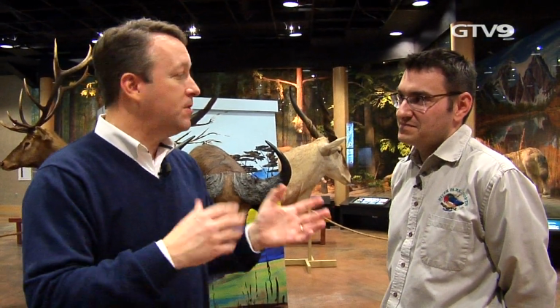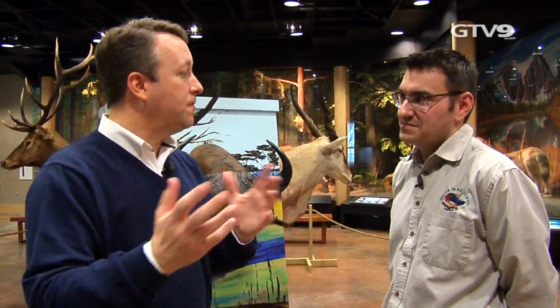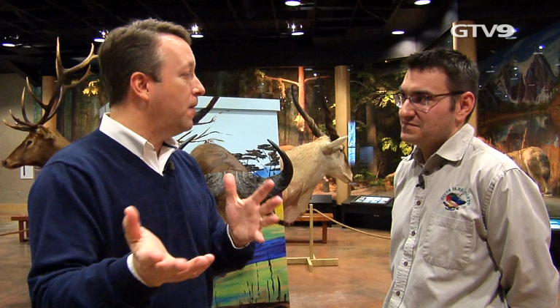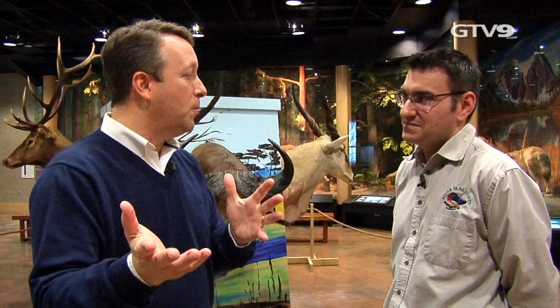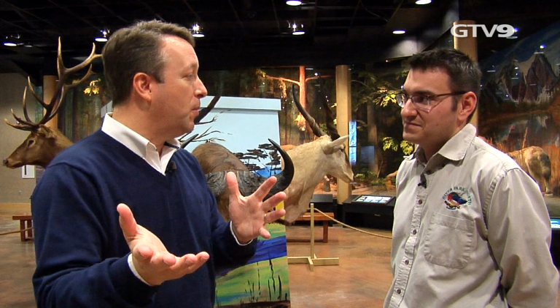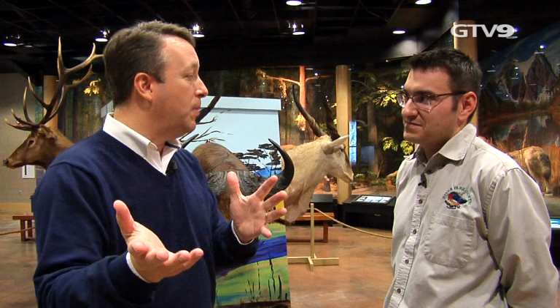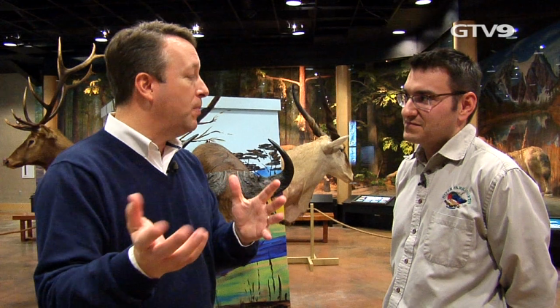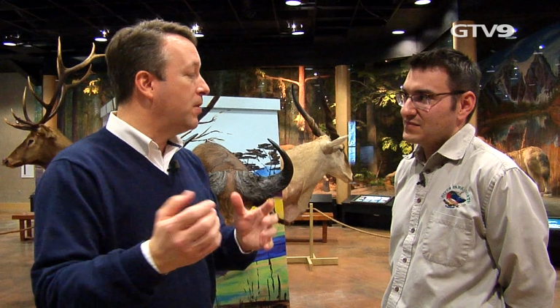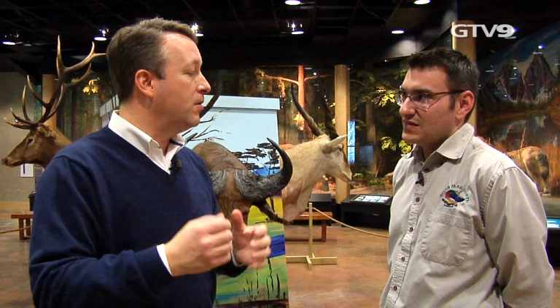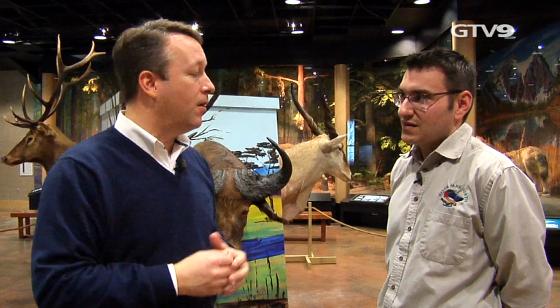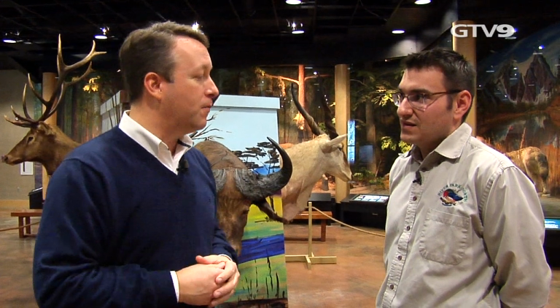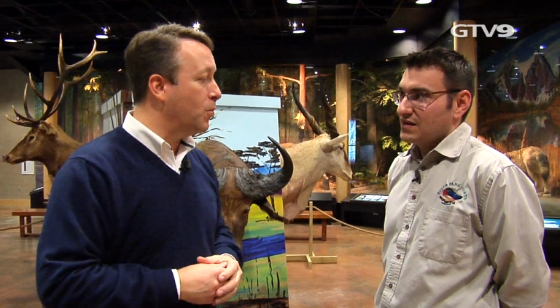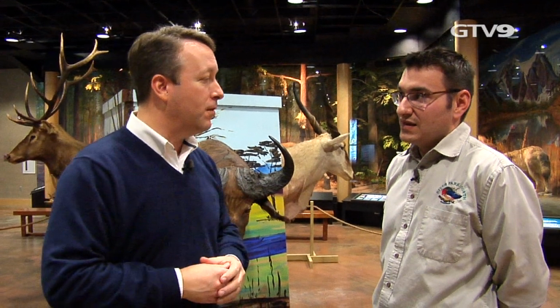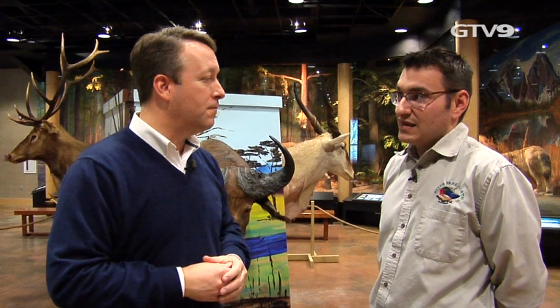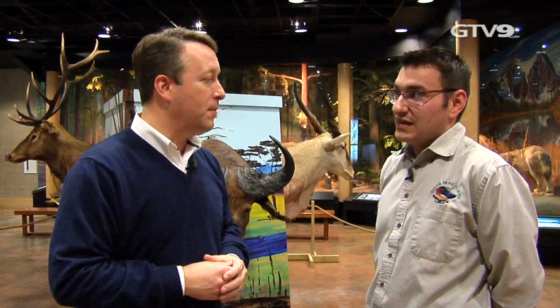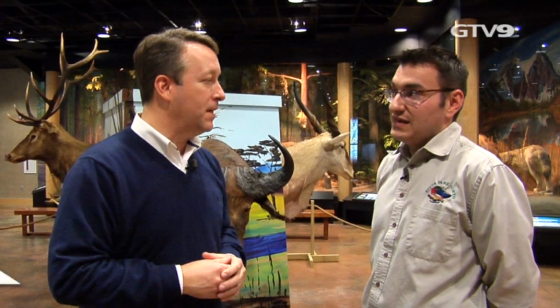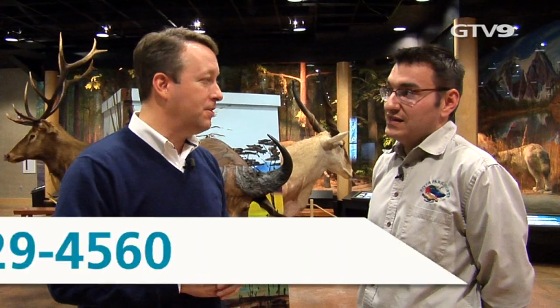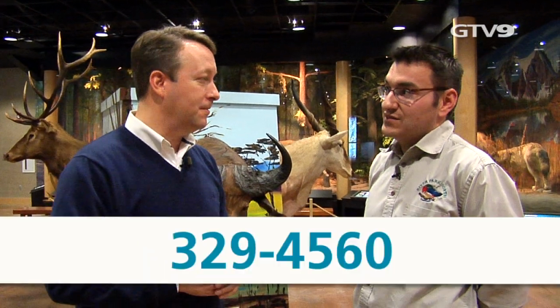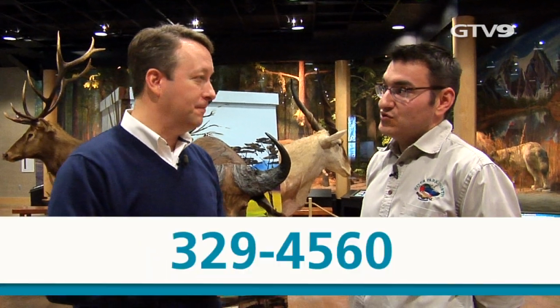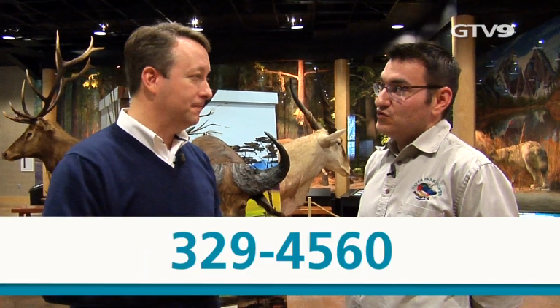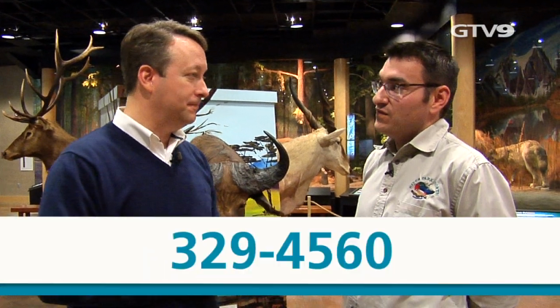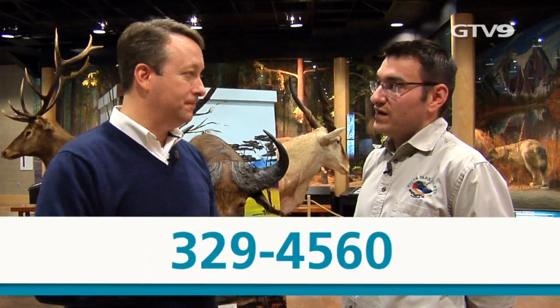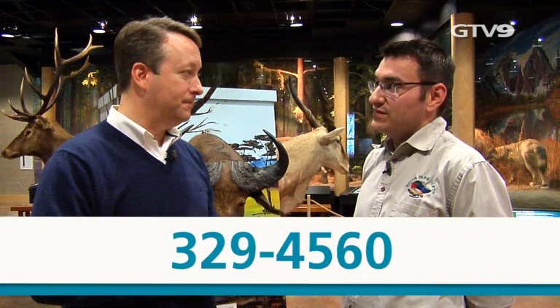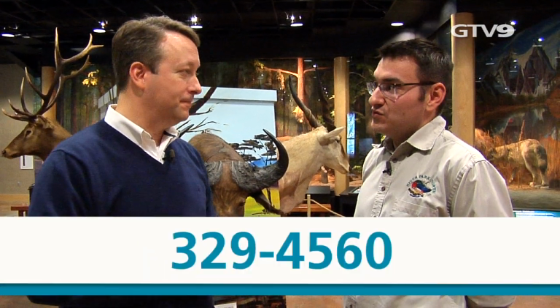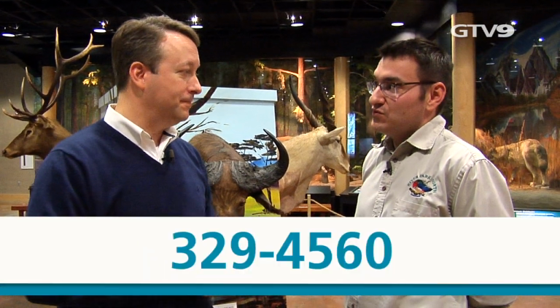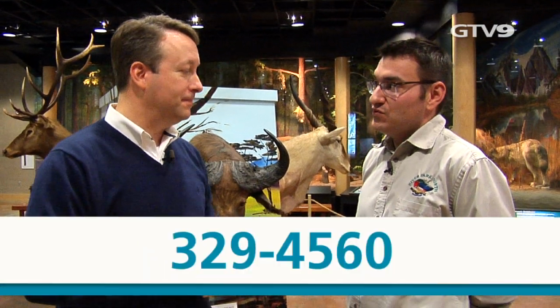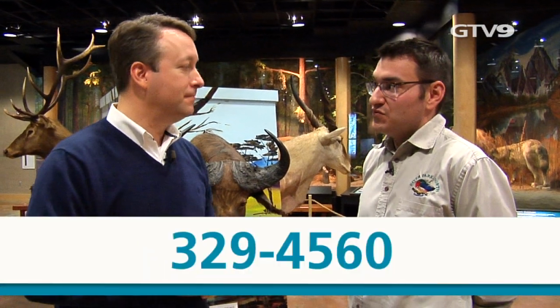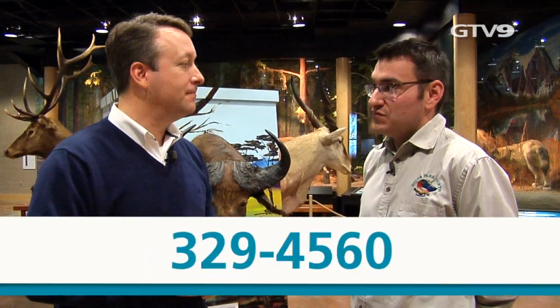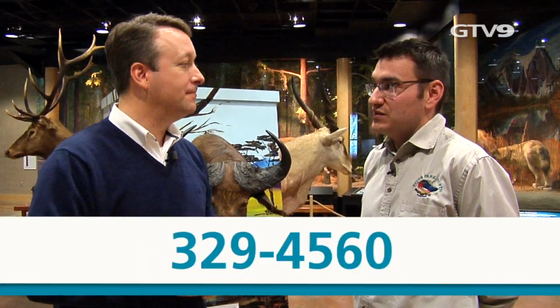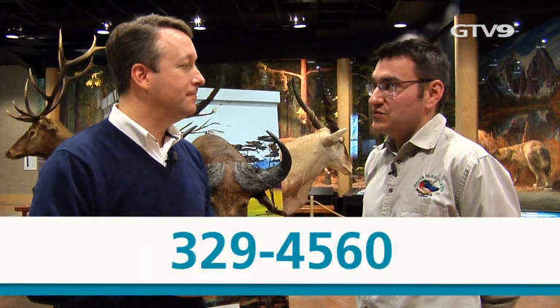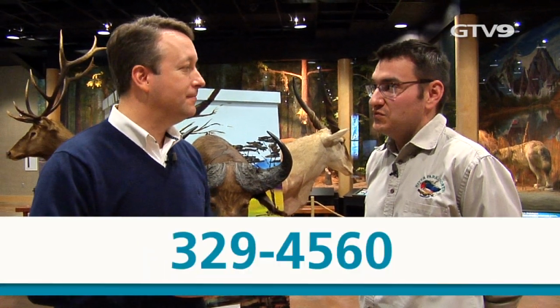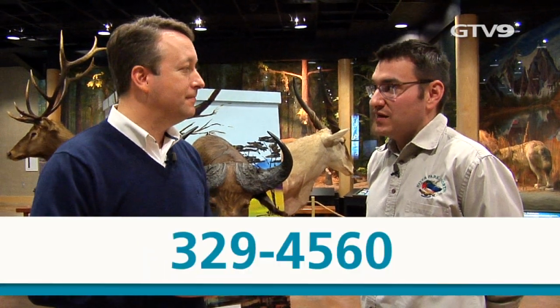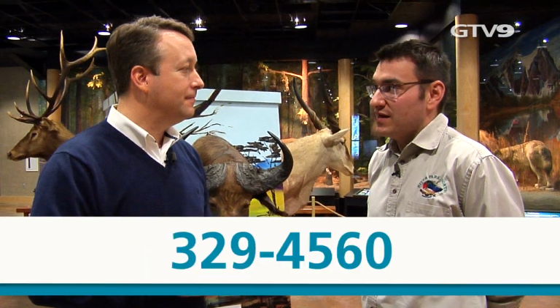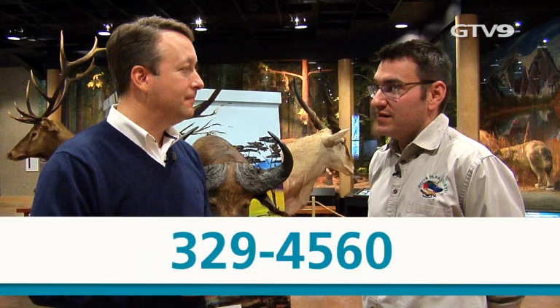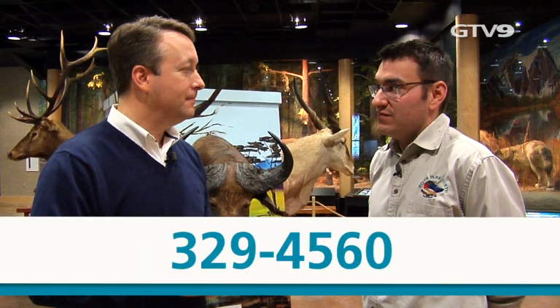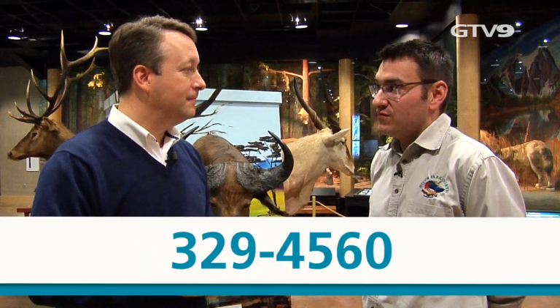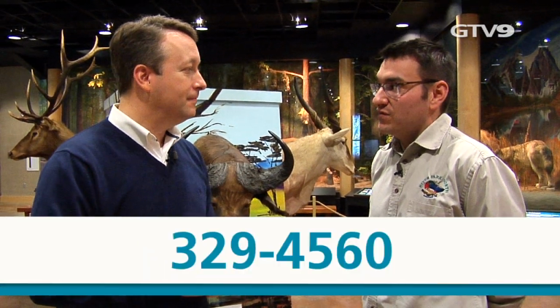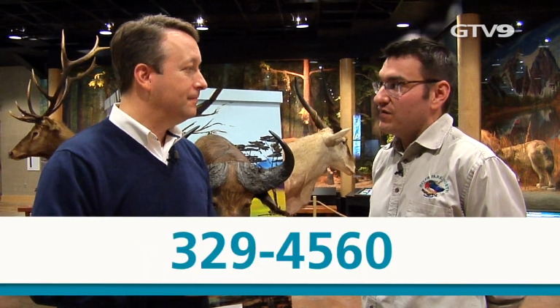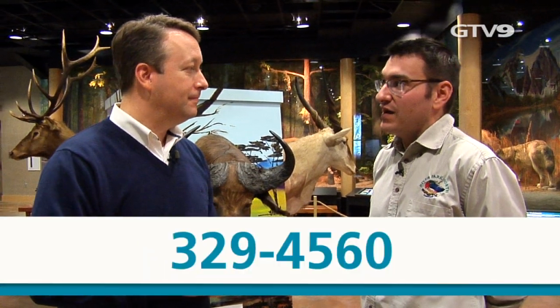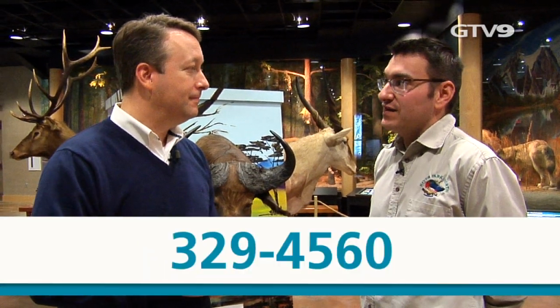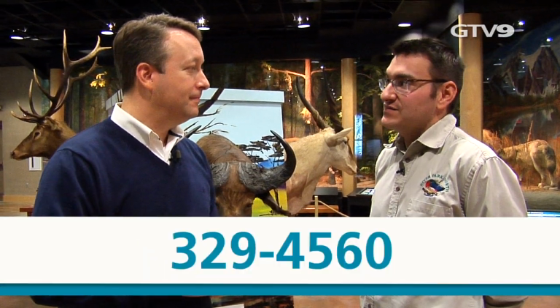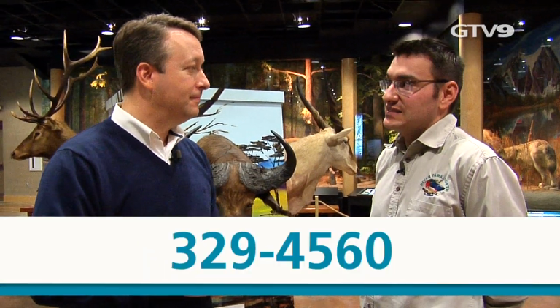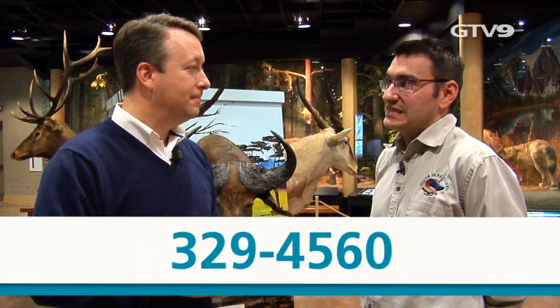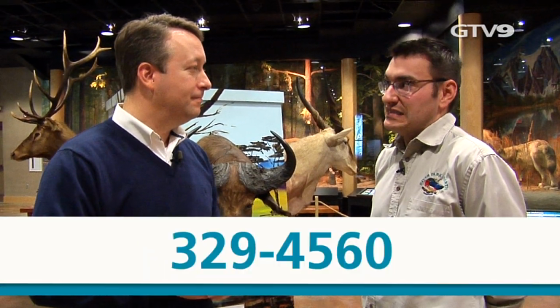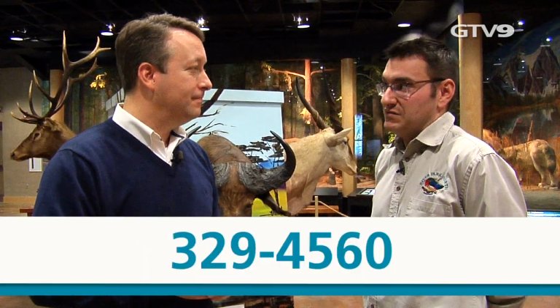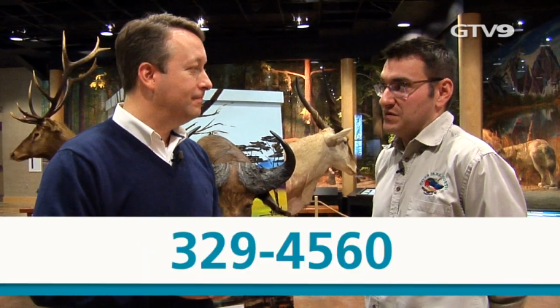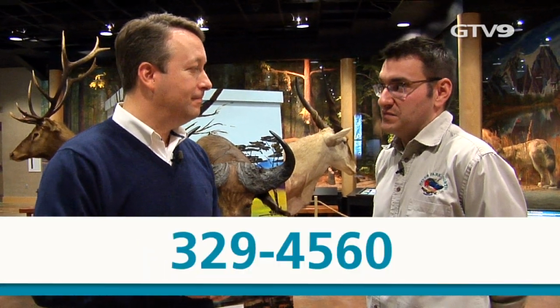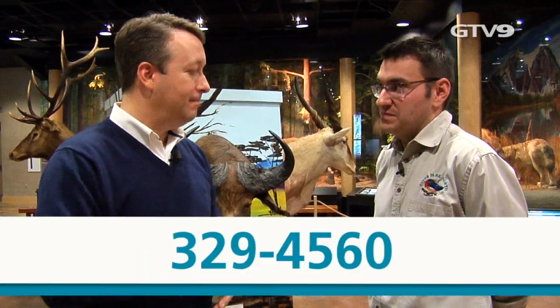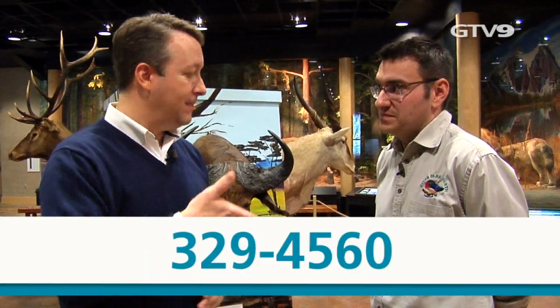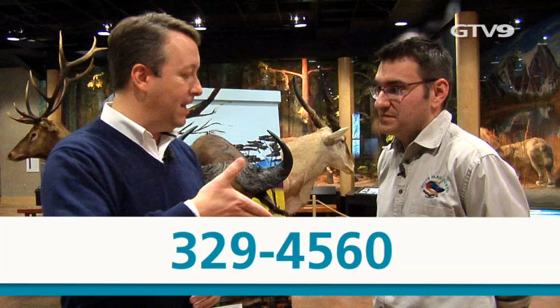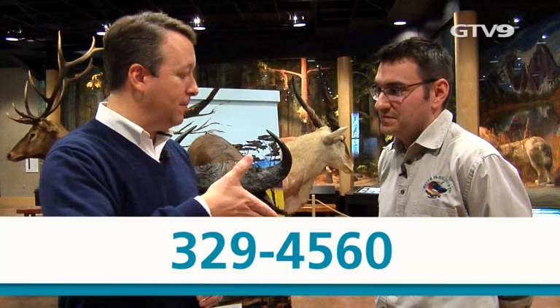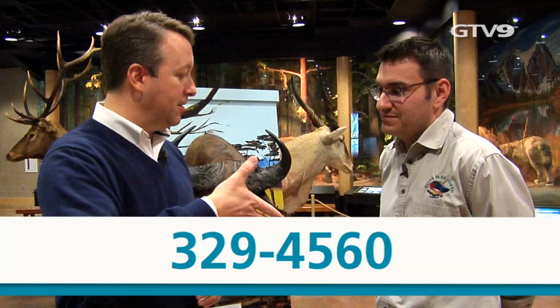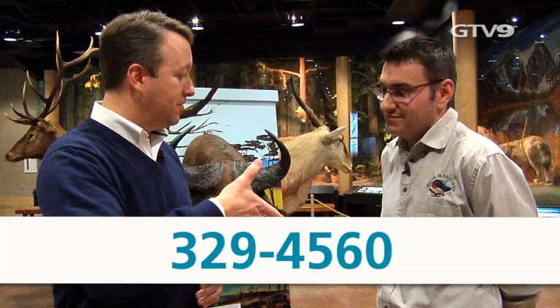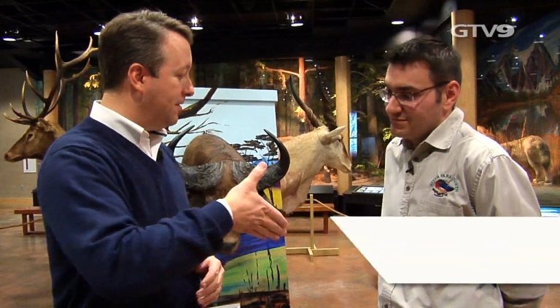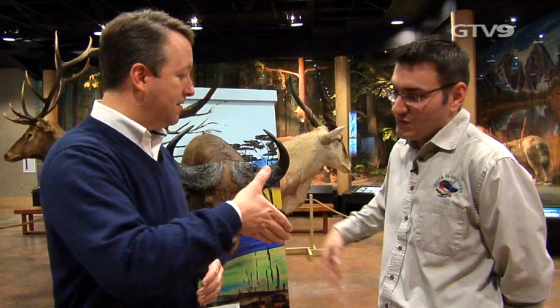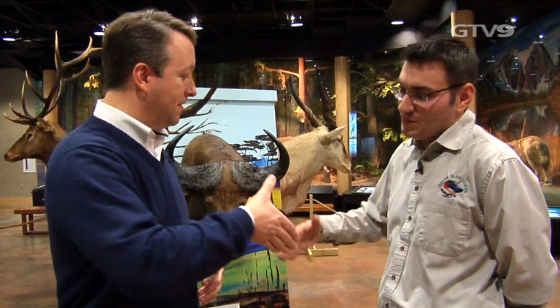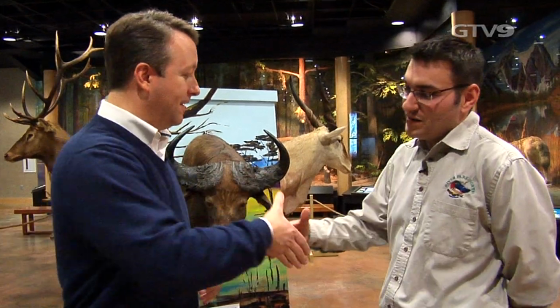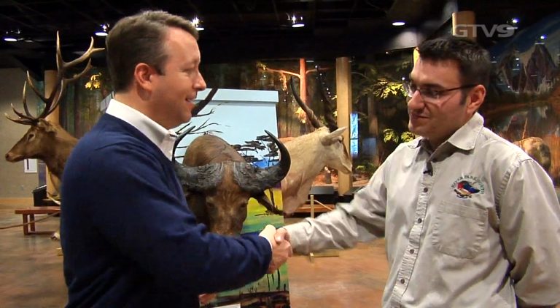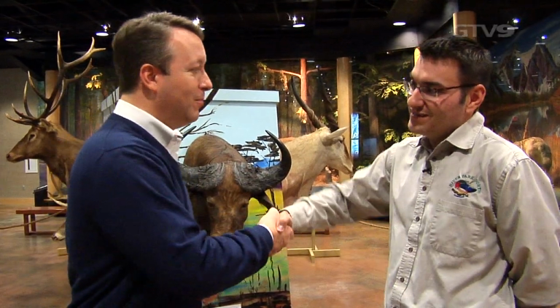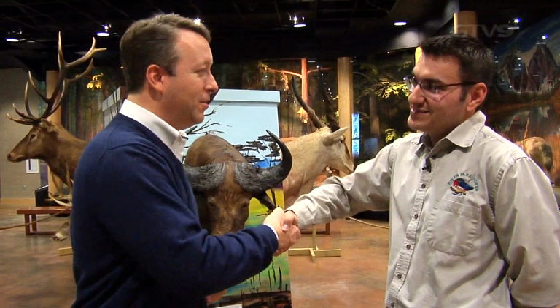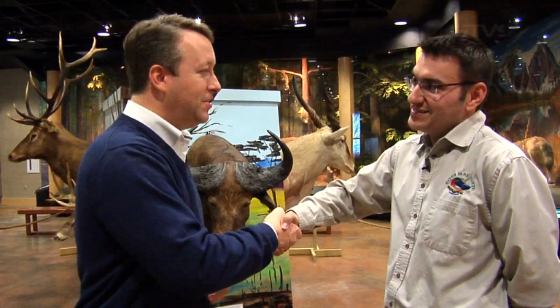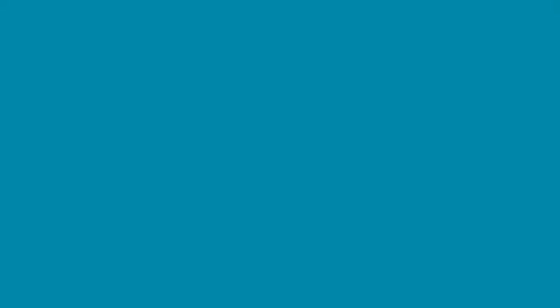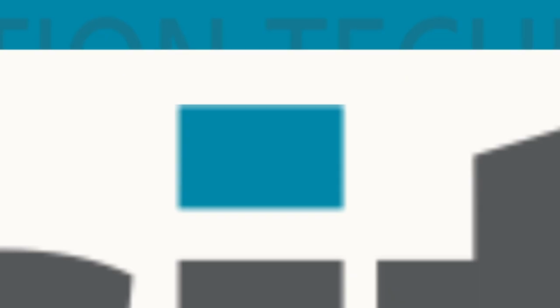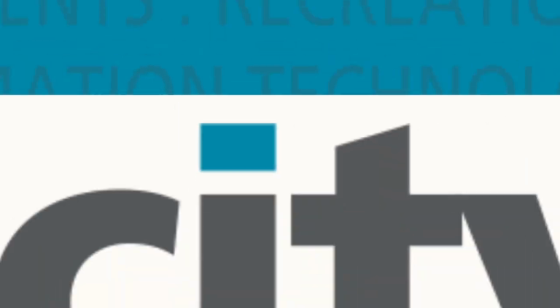What's the phone number people can call for more information? It is 252-329-4560. Thank you much, Christian. No problem. Thanks, Steve. Appreciate it.